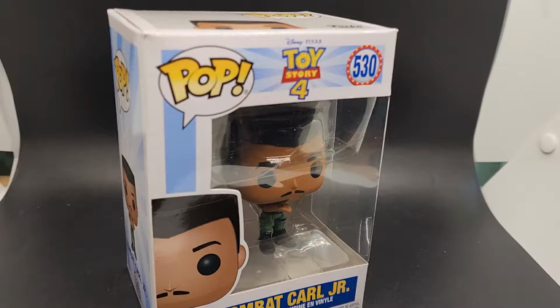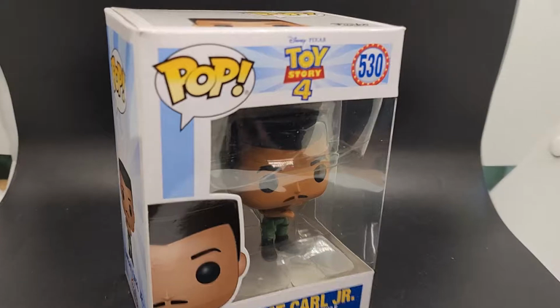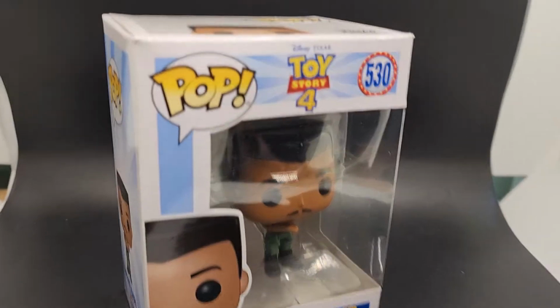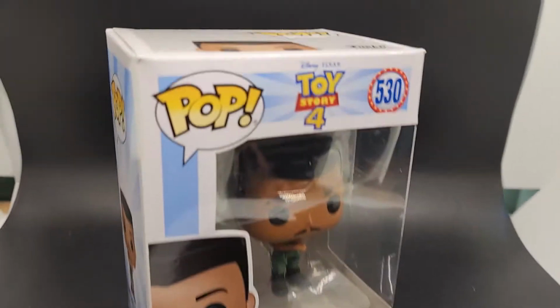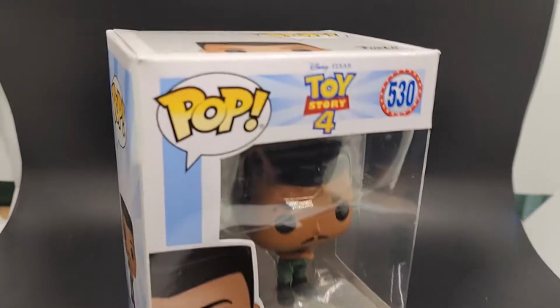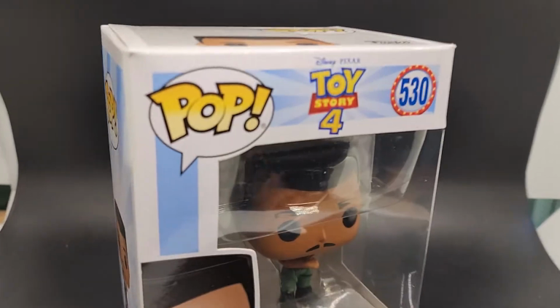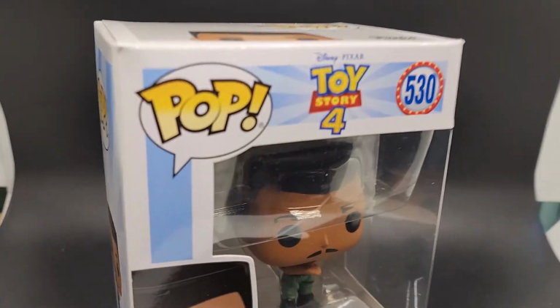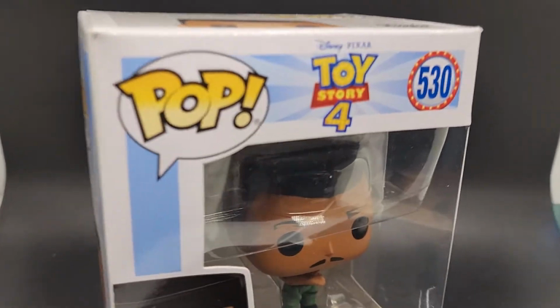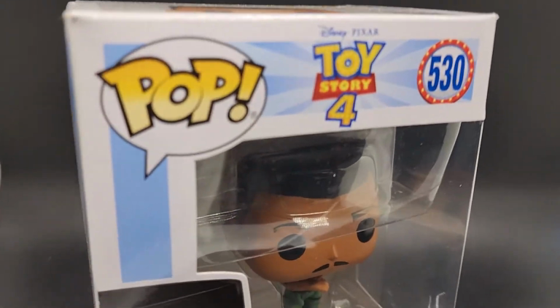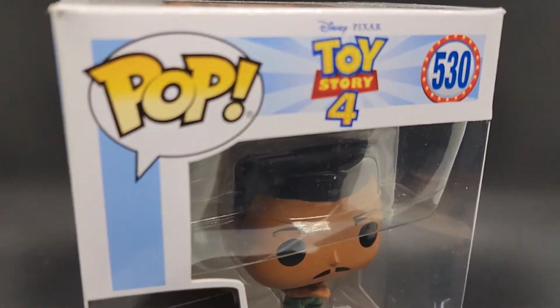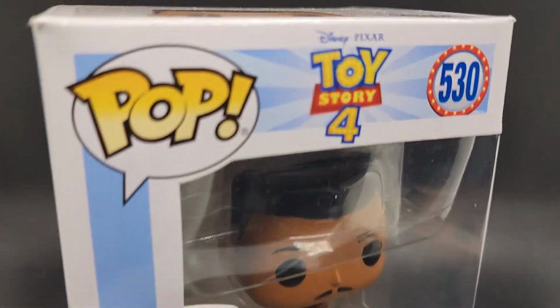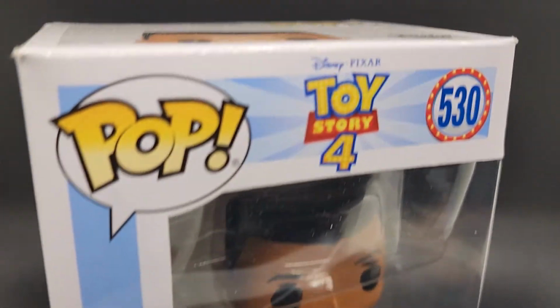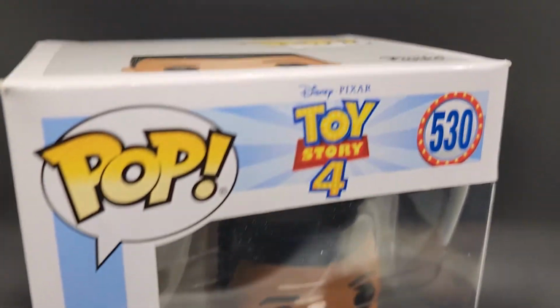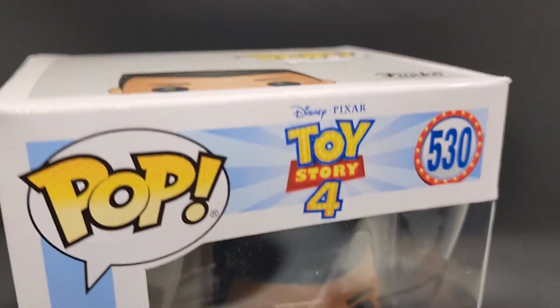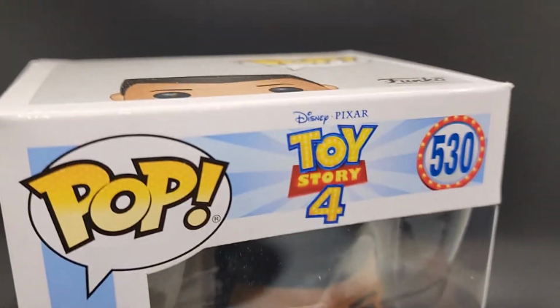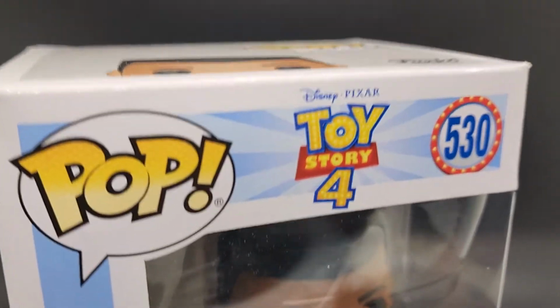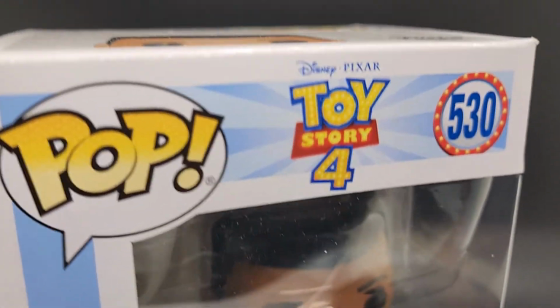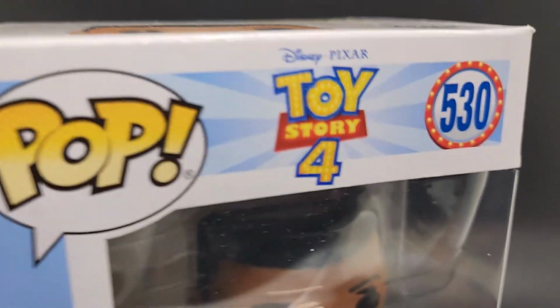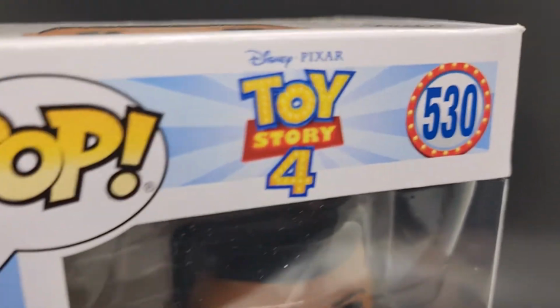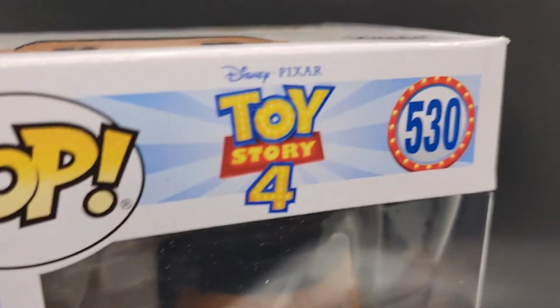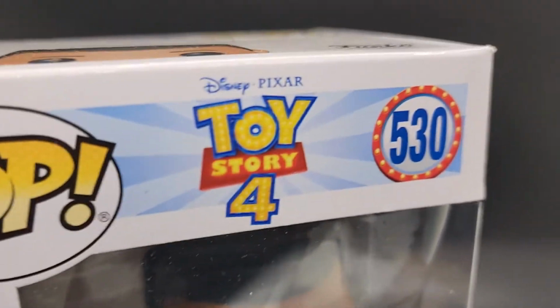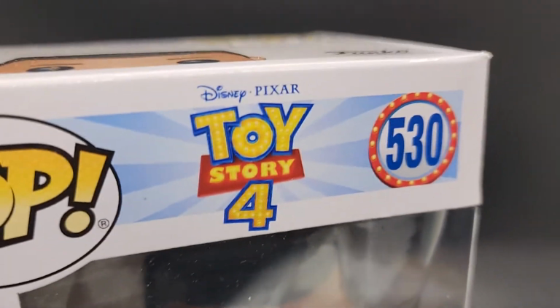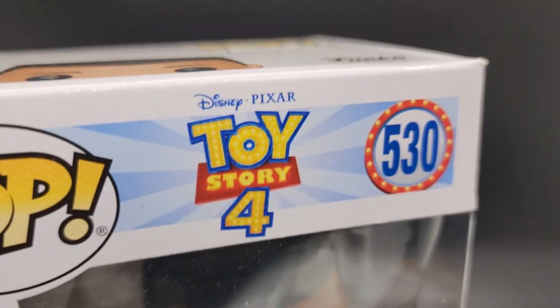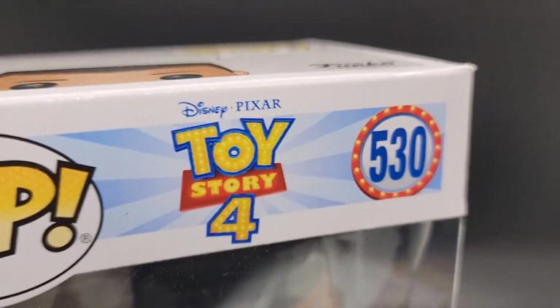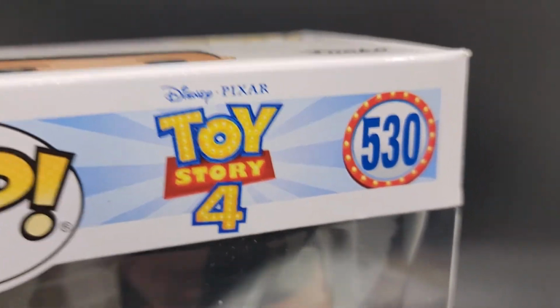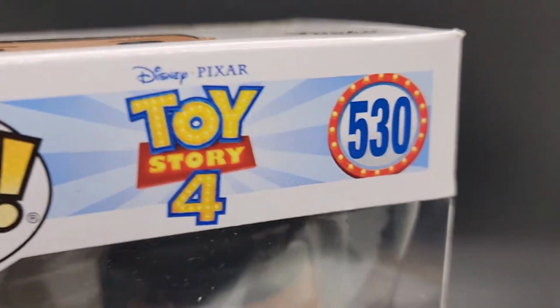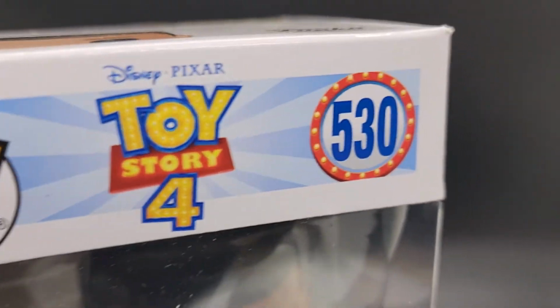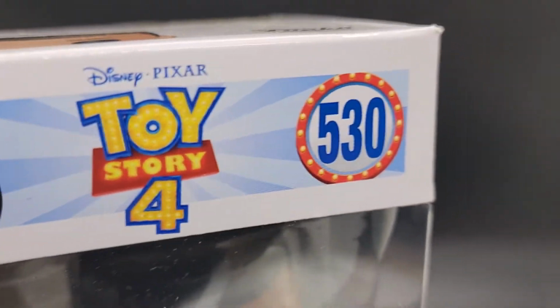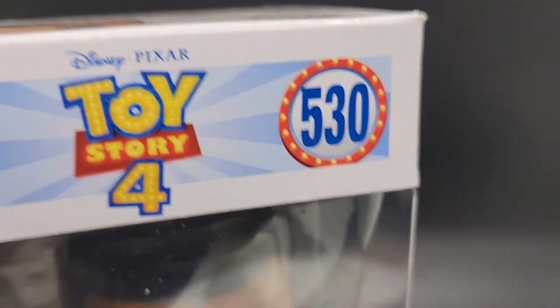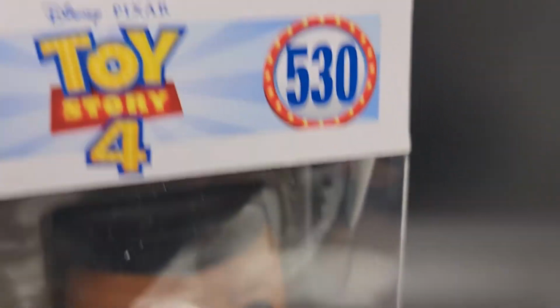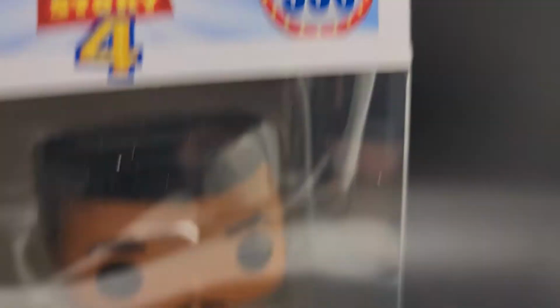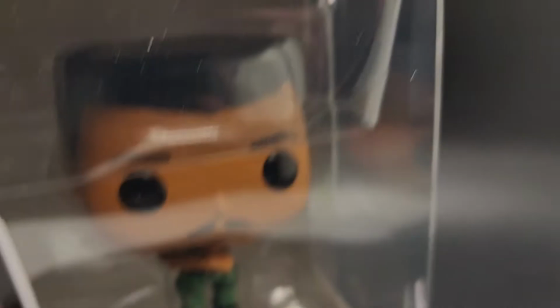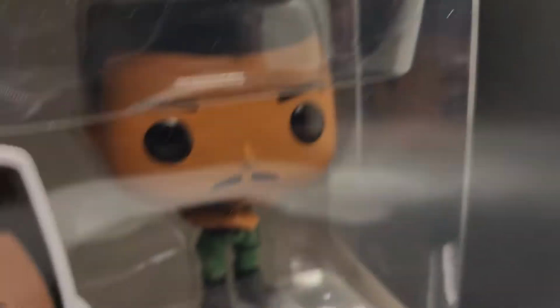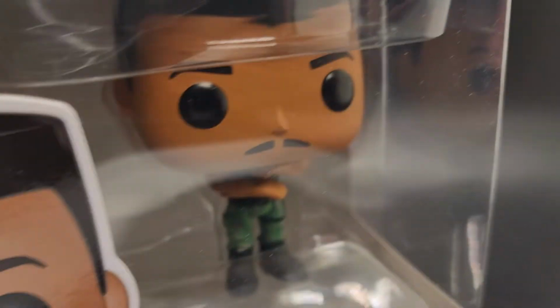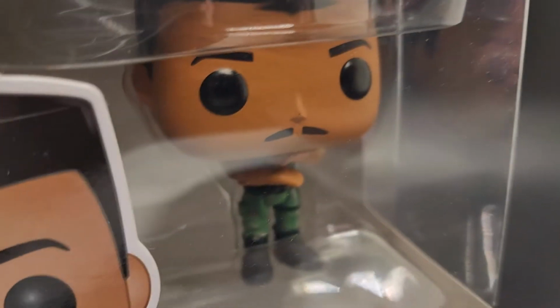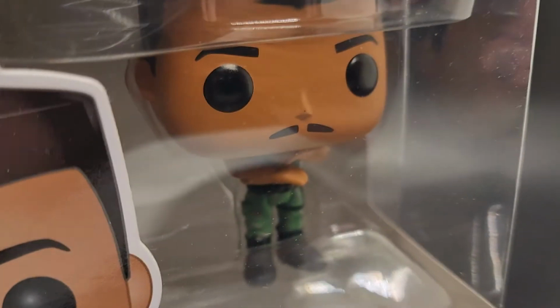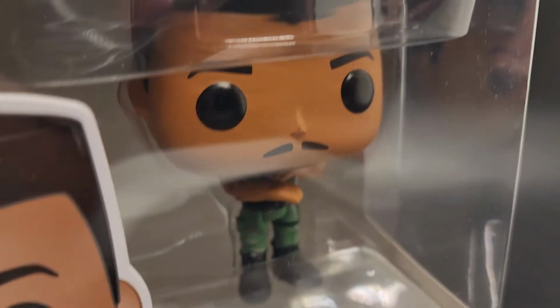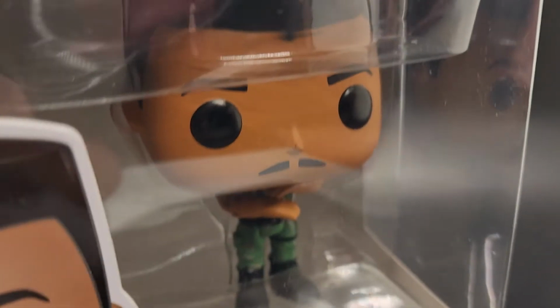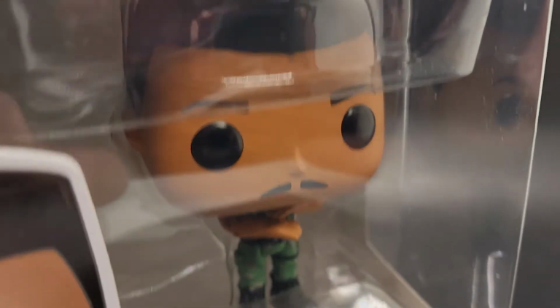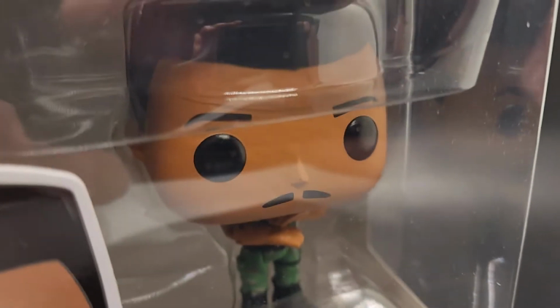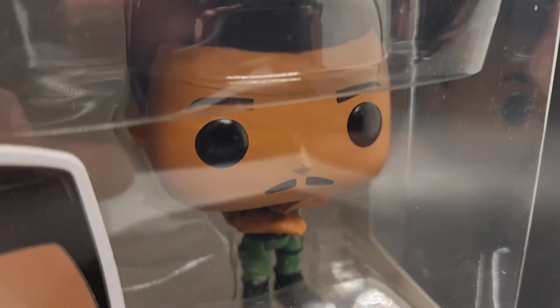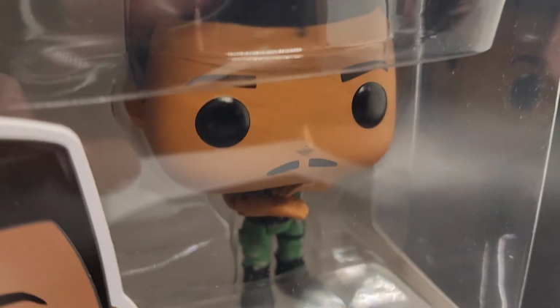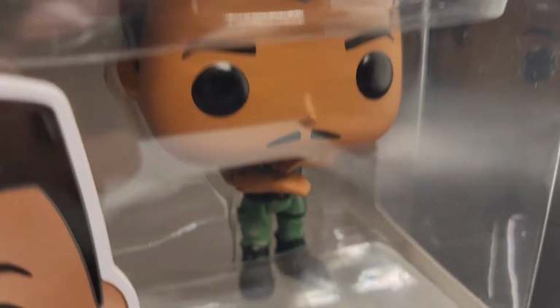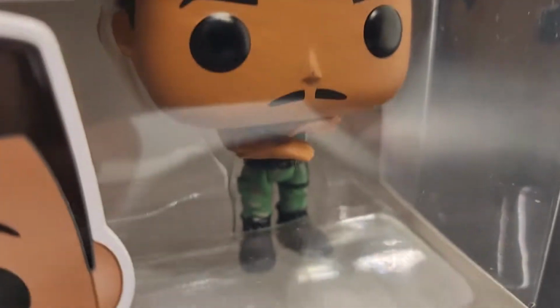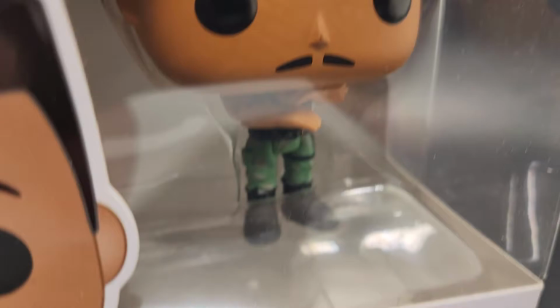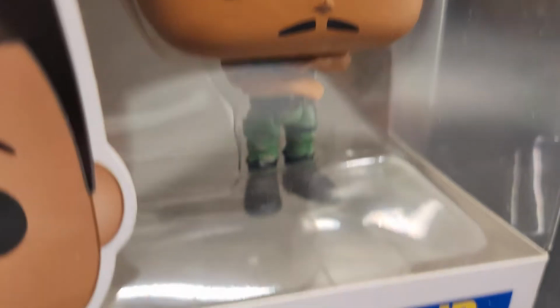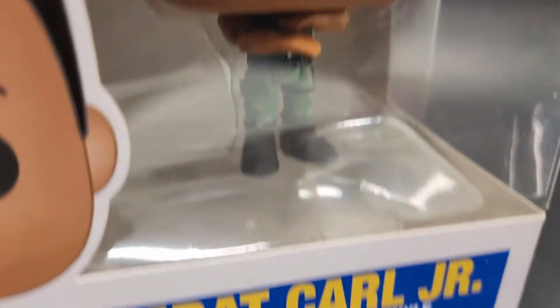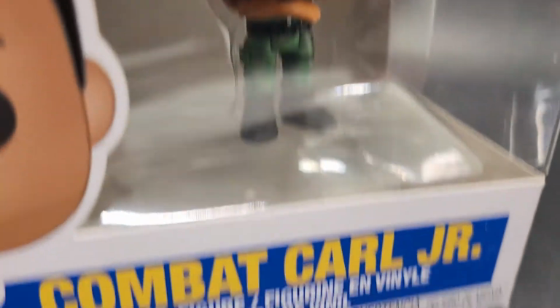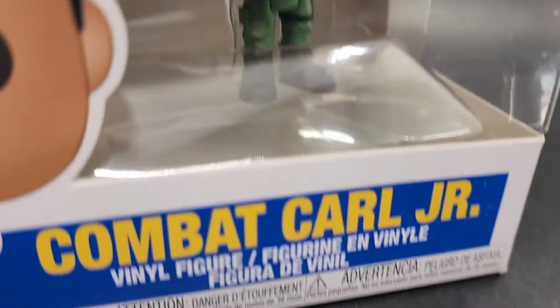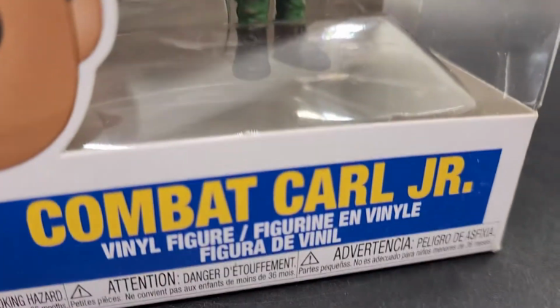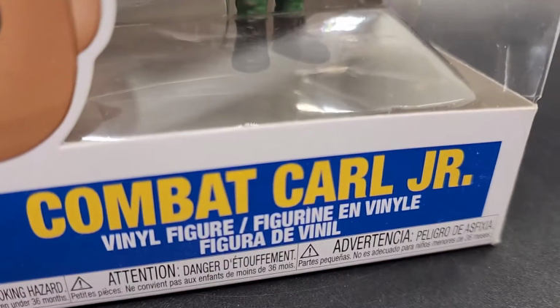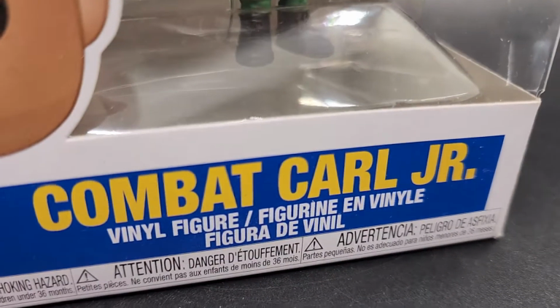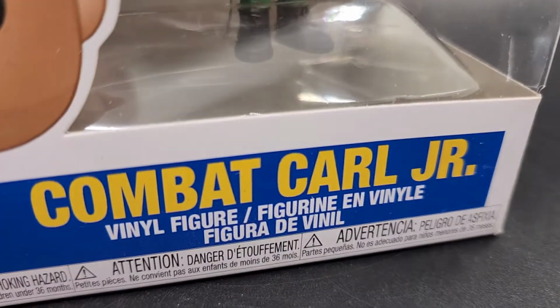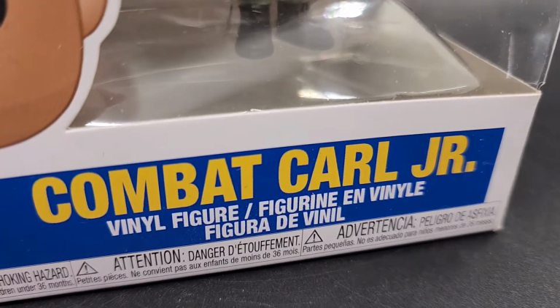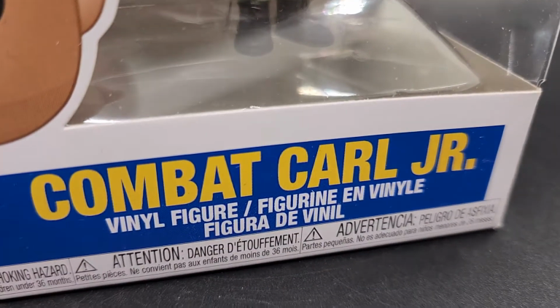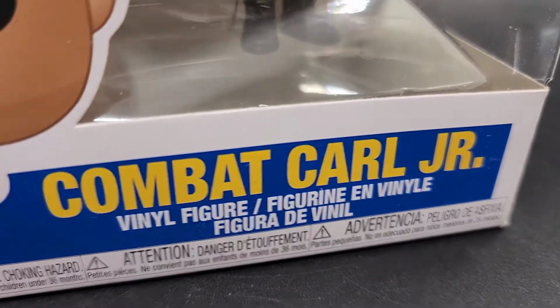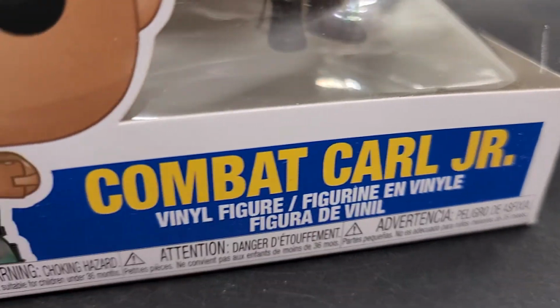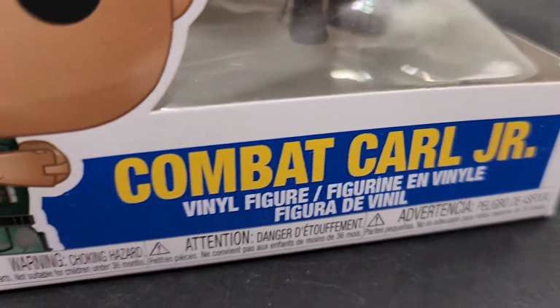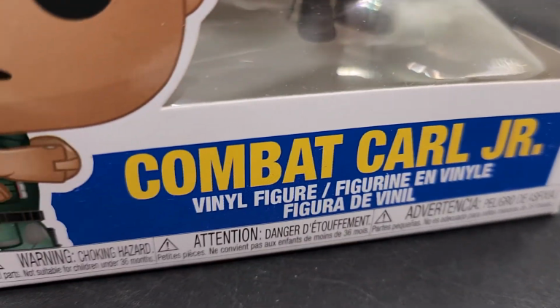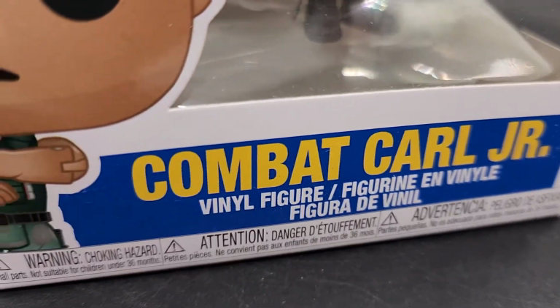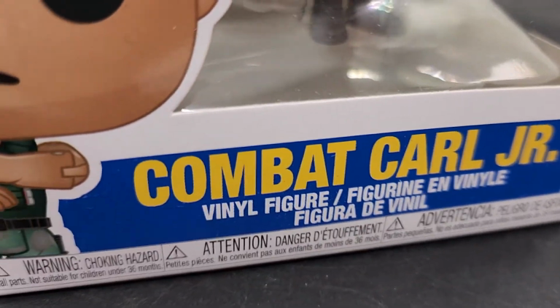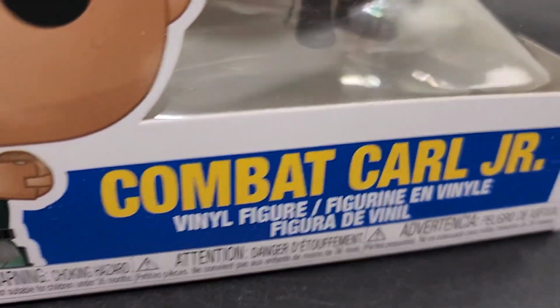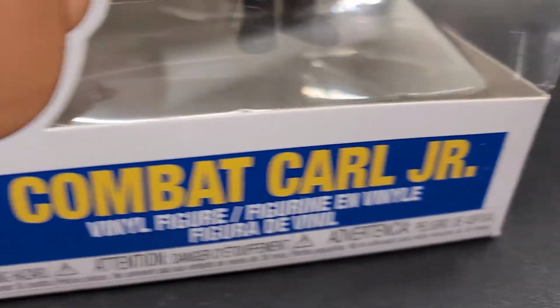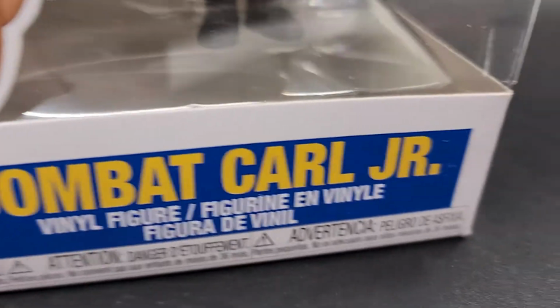Hey everyone, thanks for checking out the video. This is Pop Toy Story 4, number 530. There he is. That's Combat Carl Junior.